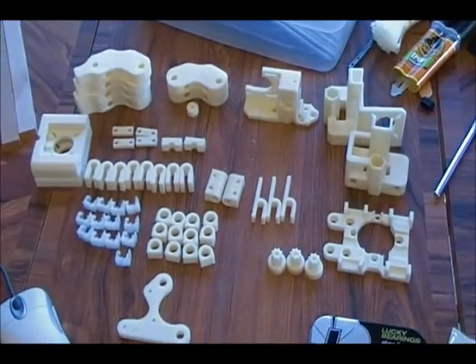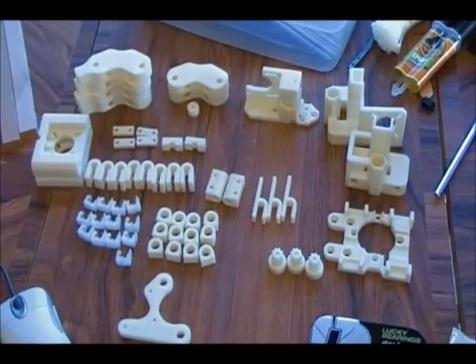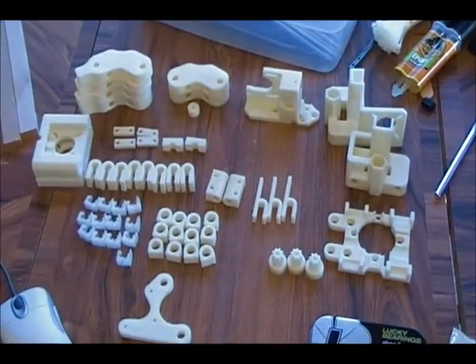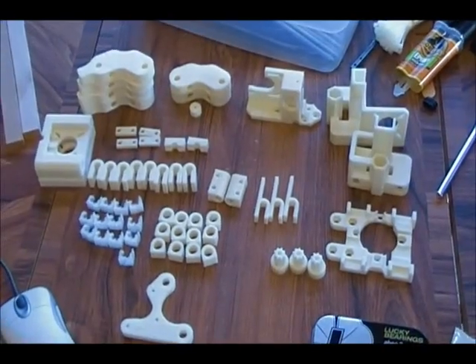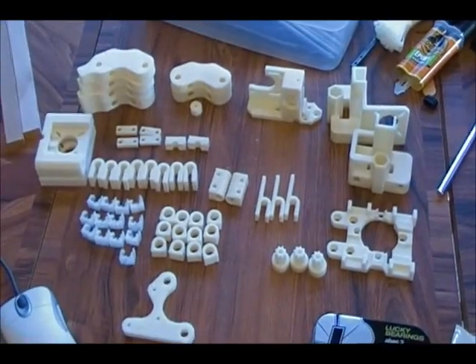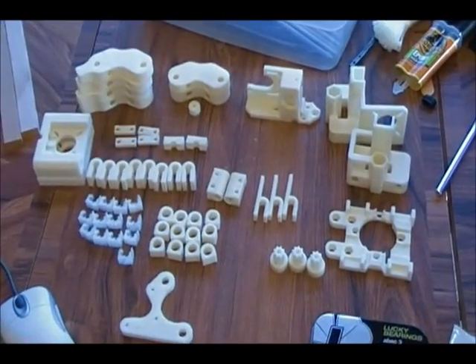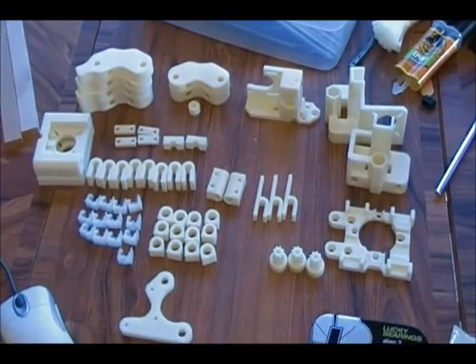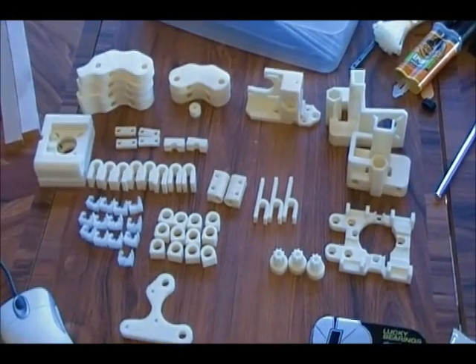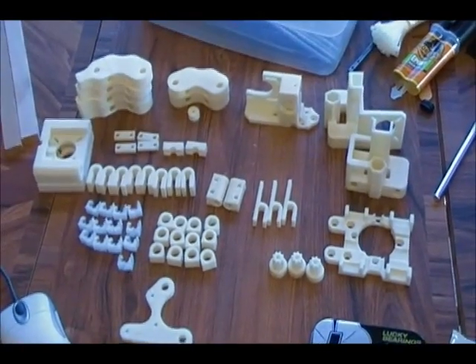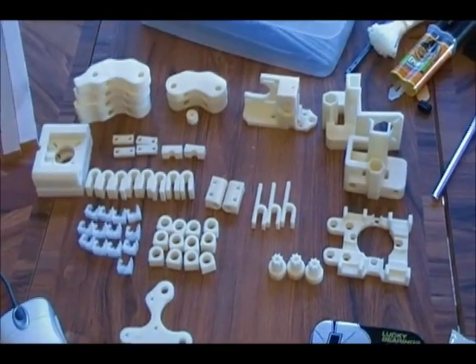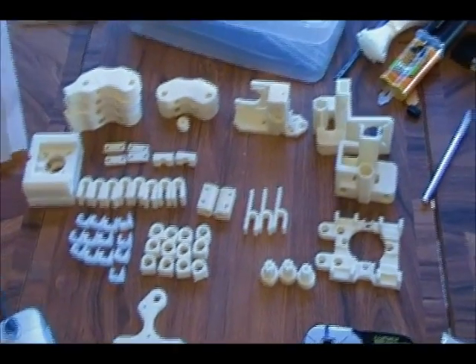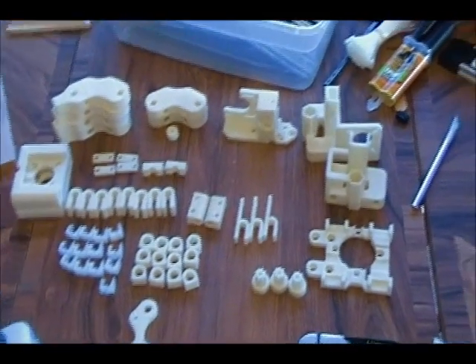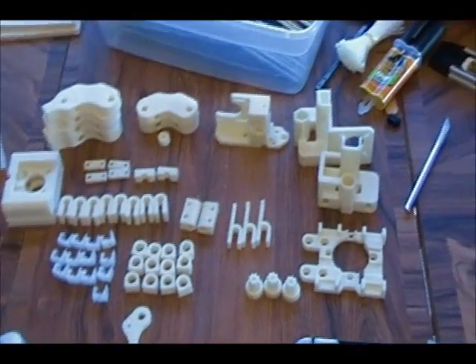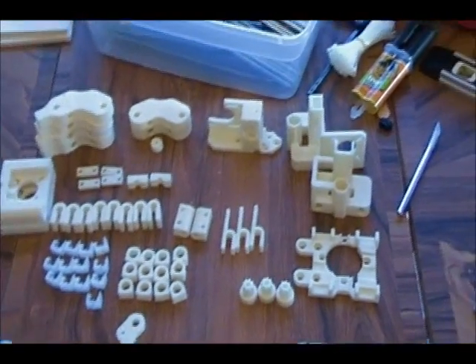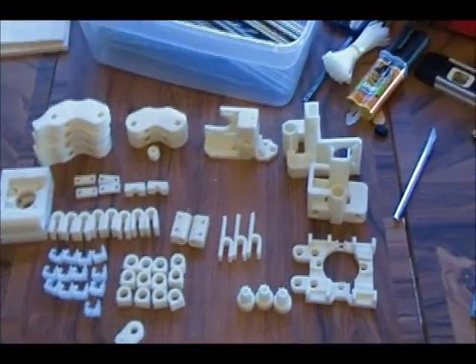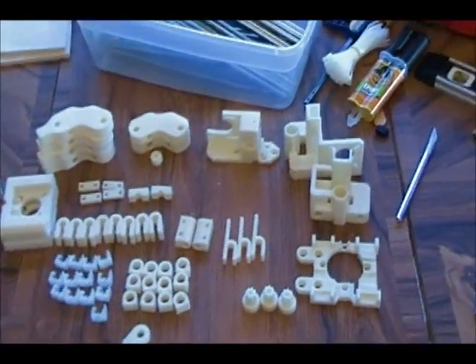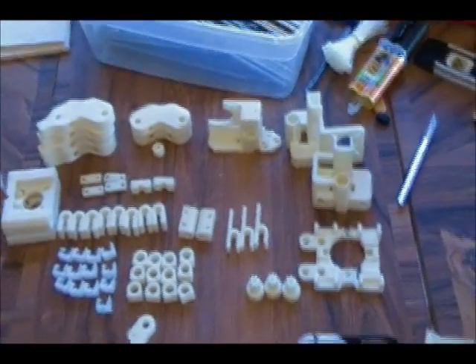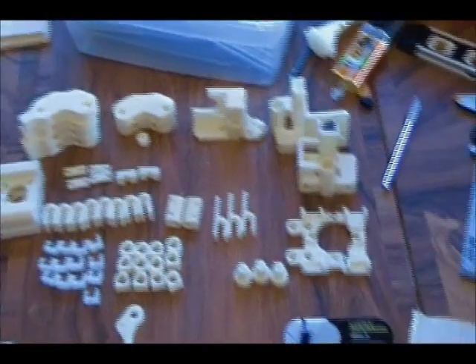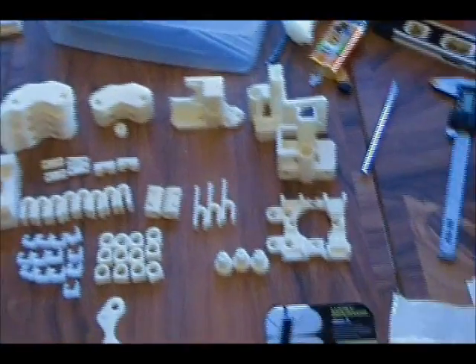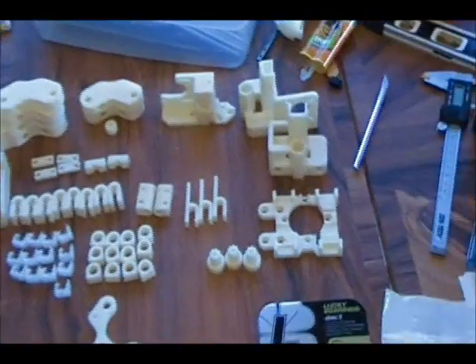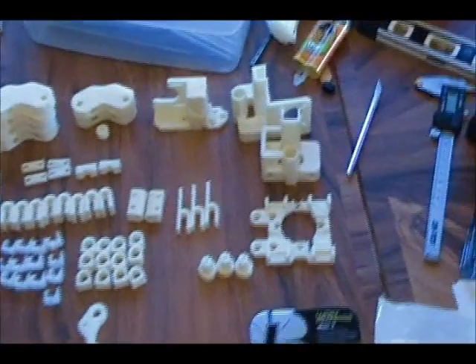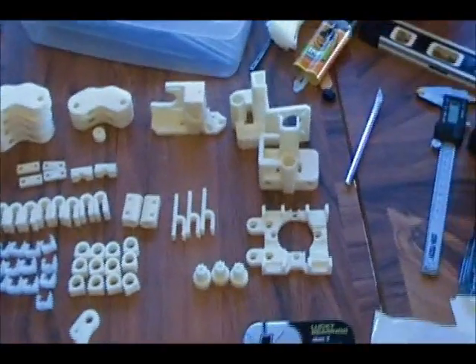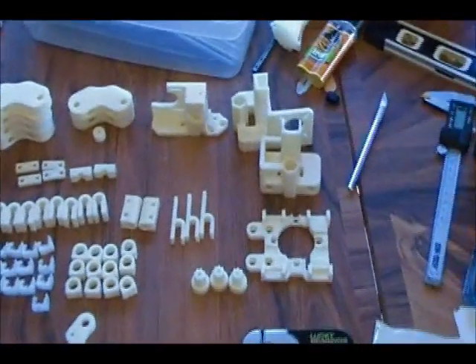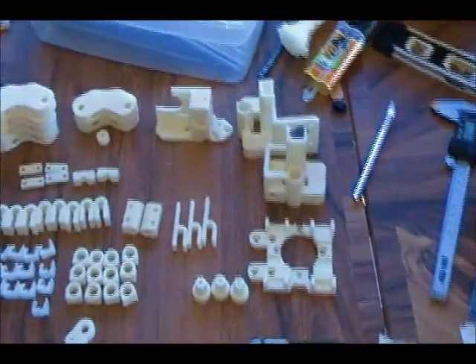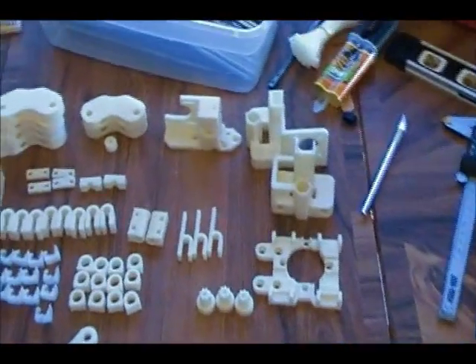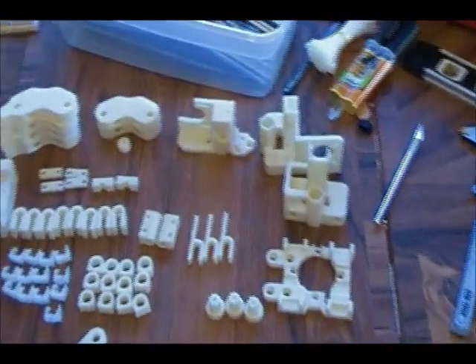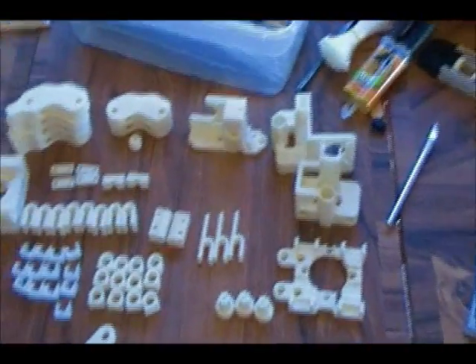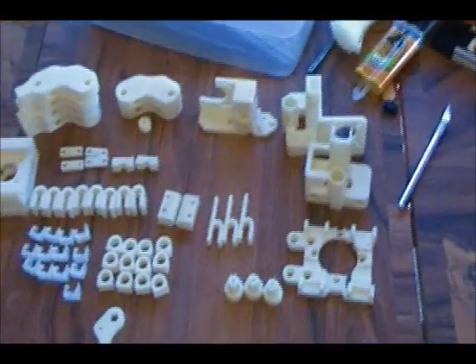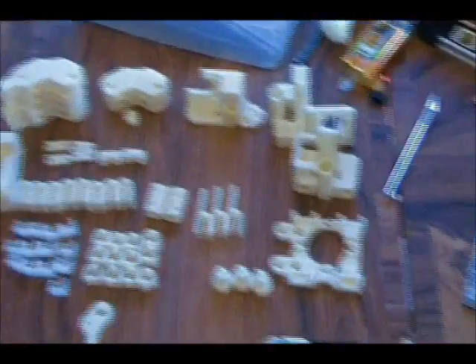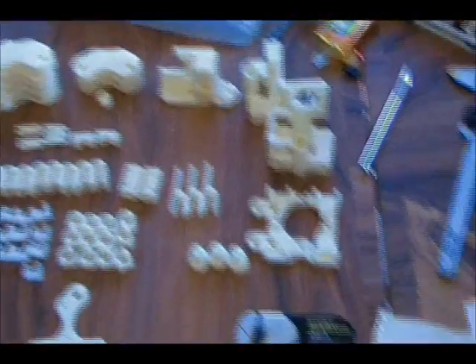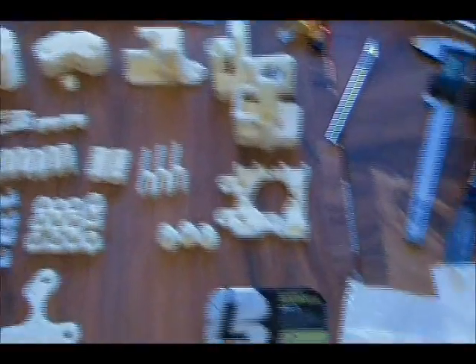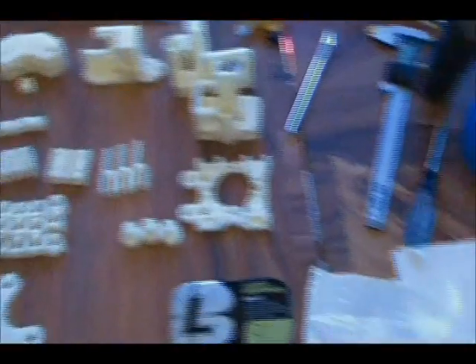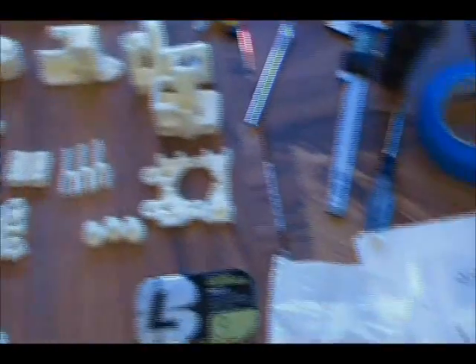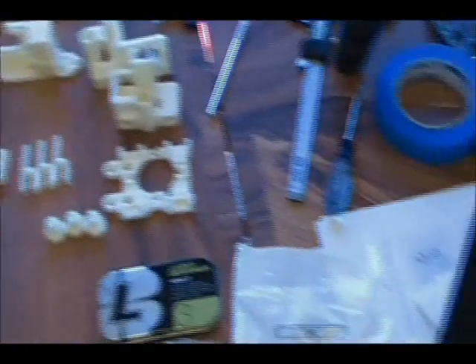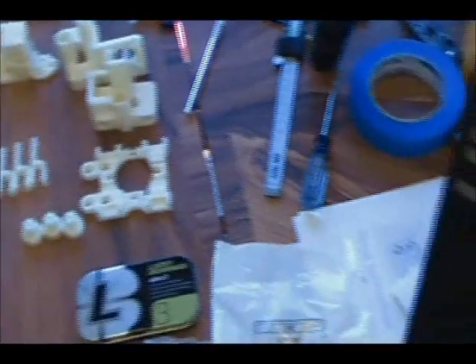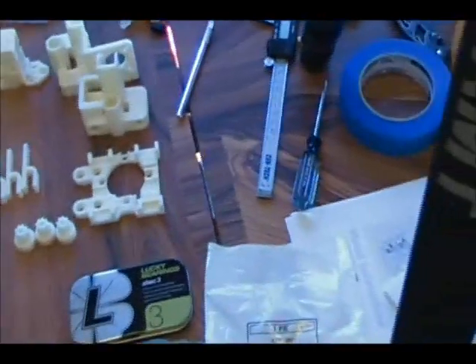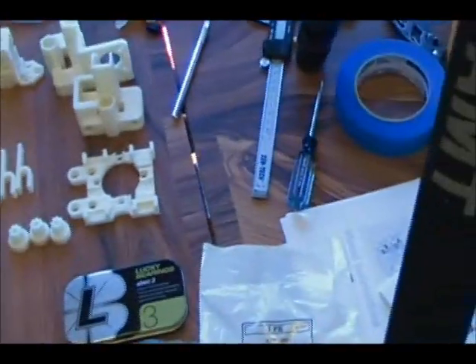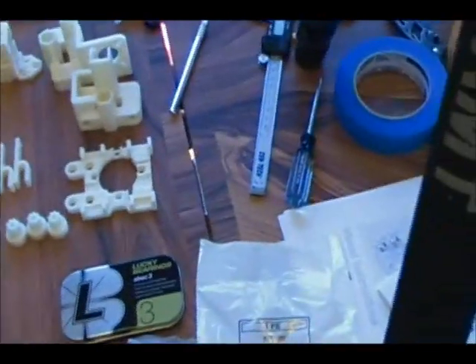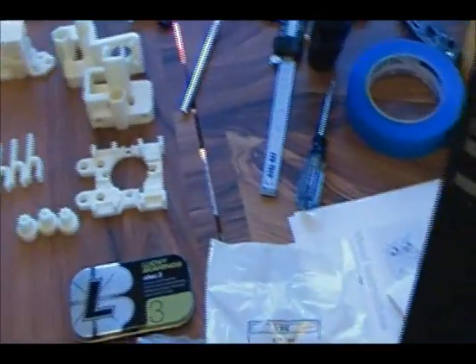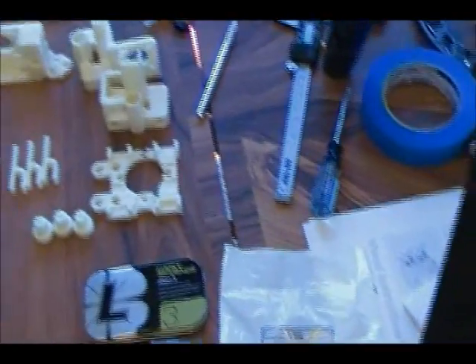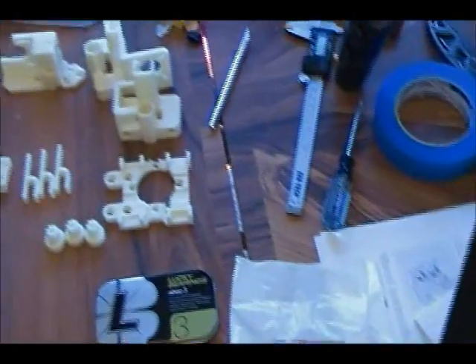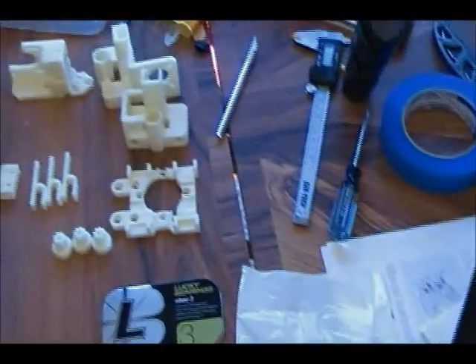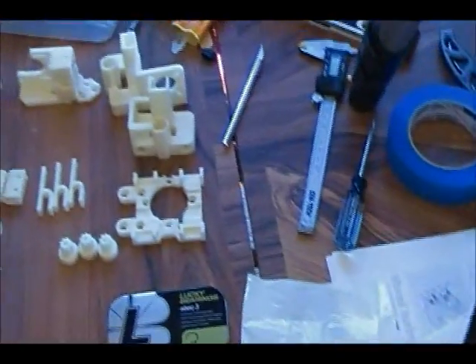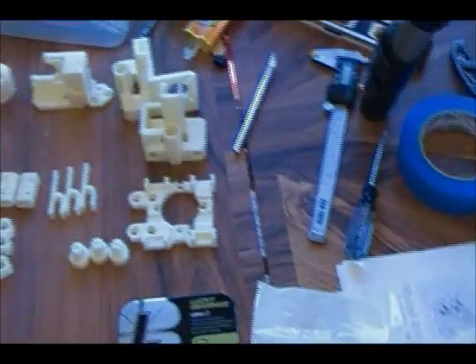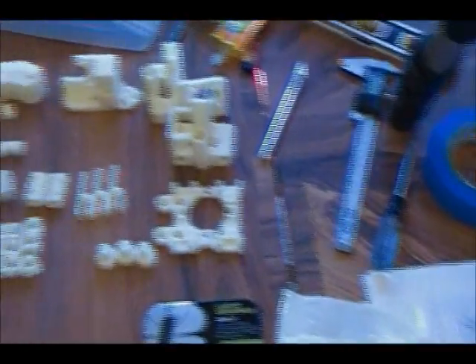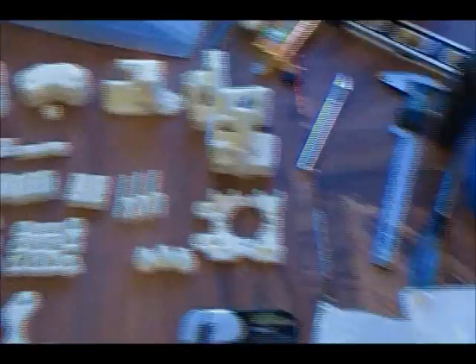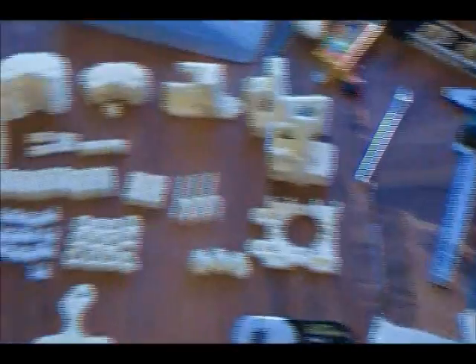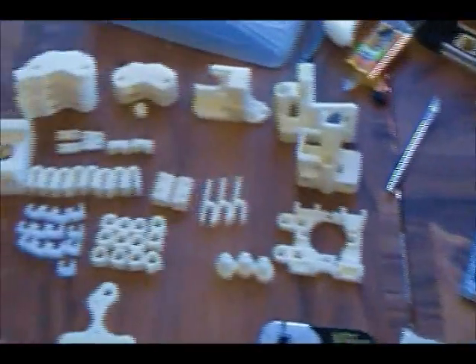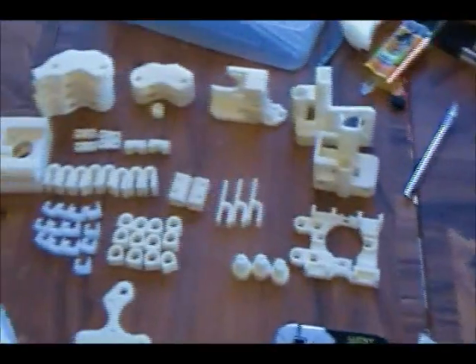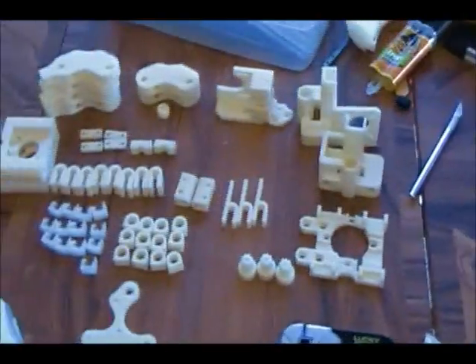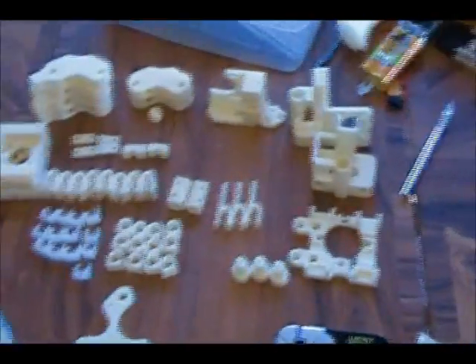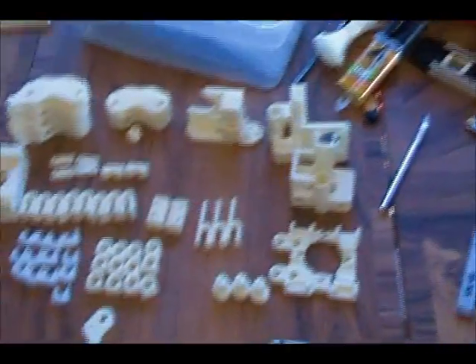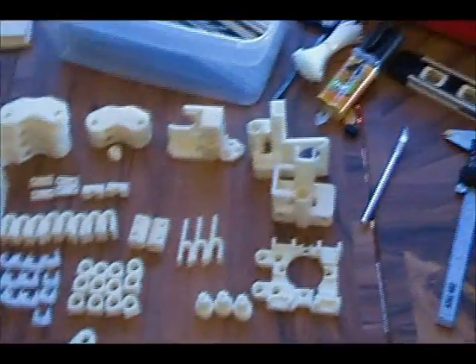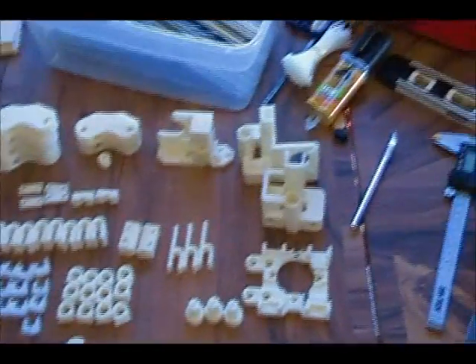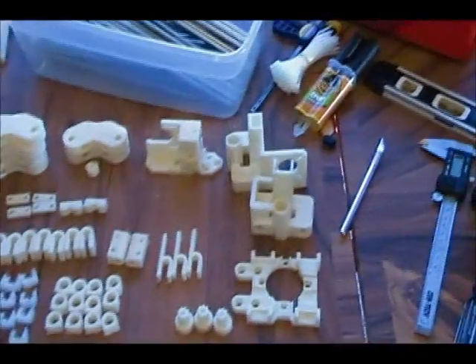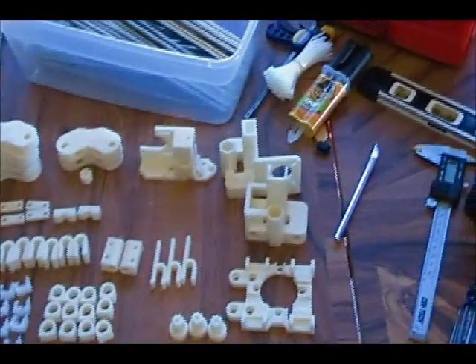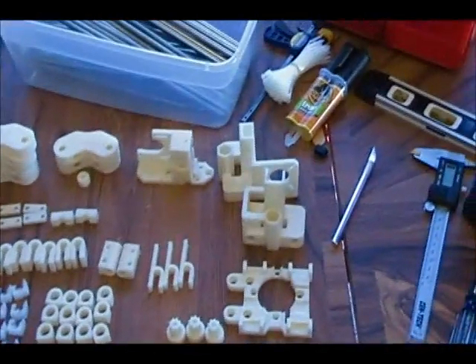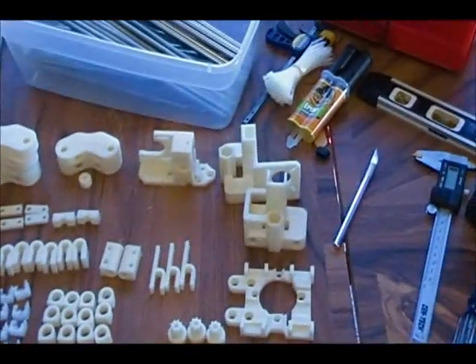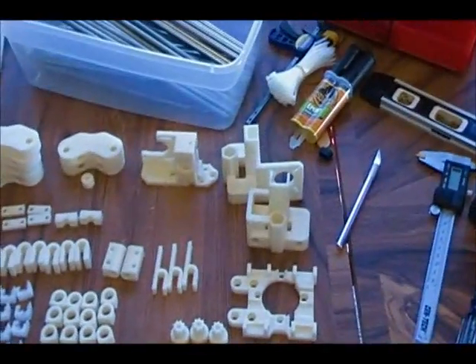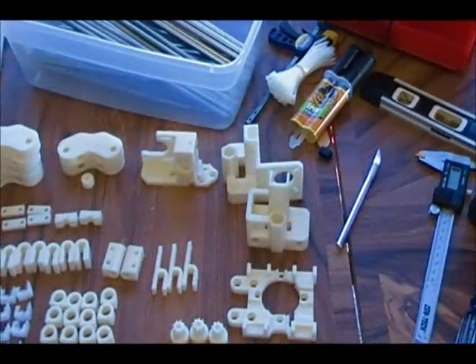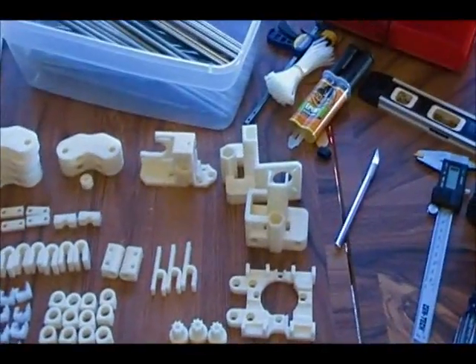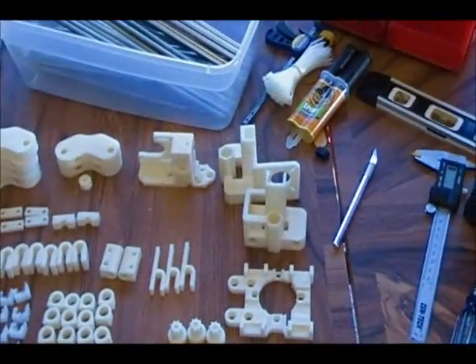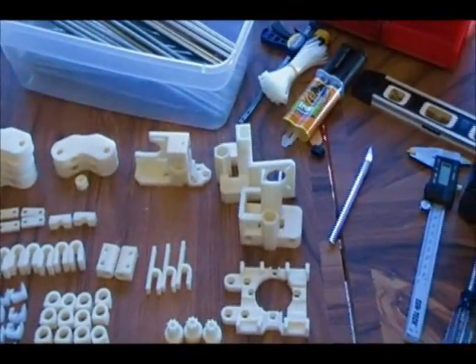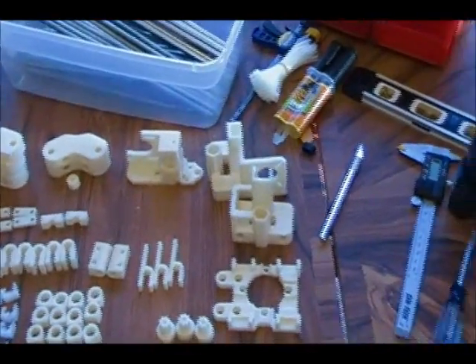Hey guys, this is Dusty. I'm going to be doing a tutorial from the ground up on the Prusa Mendel.